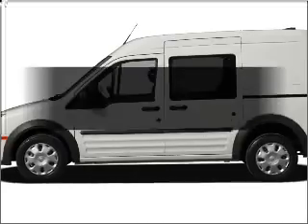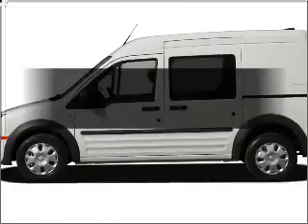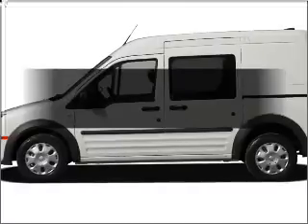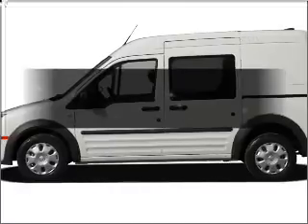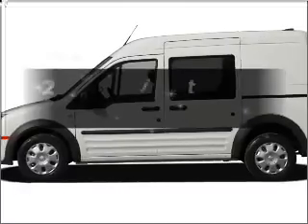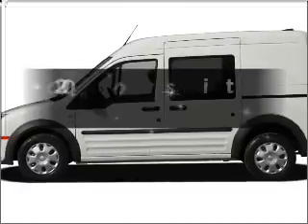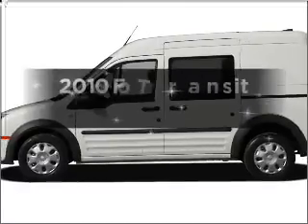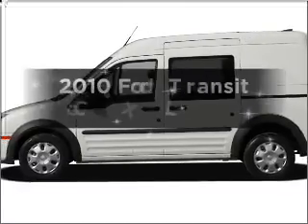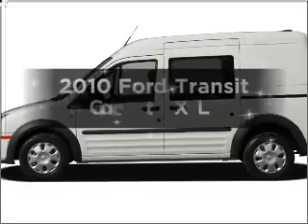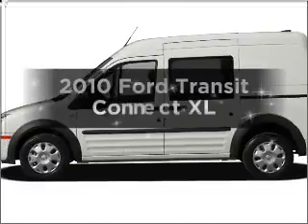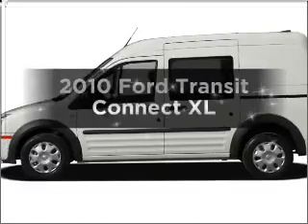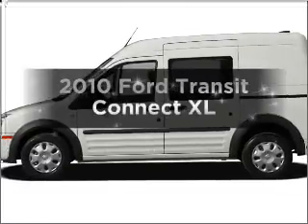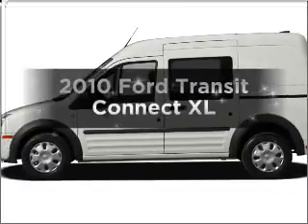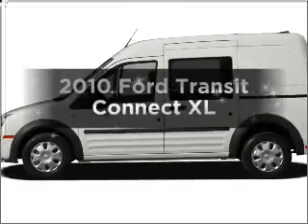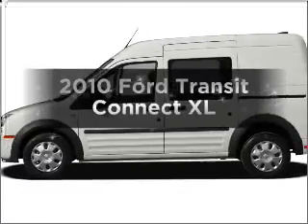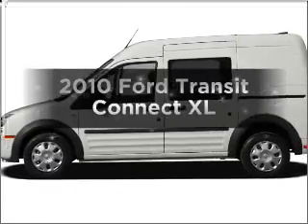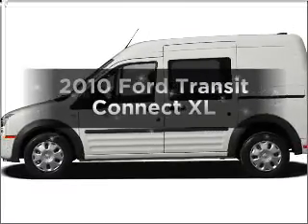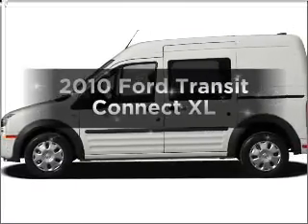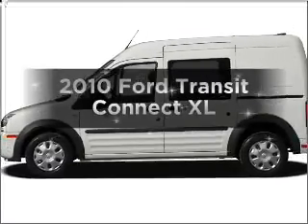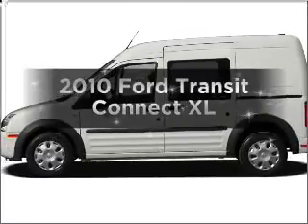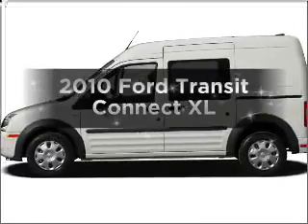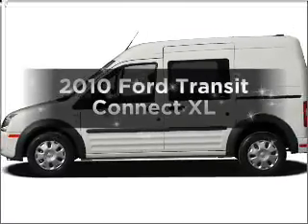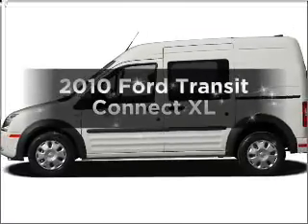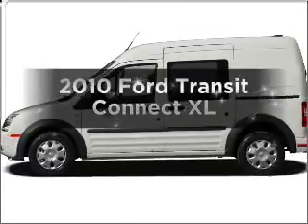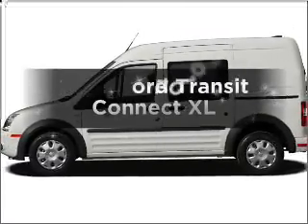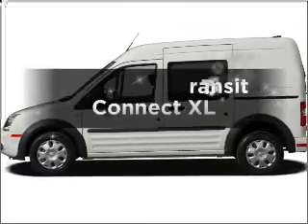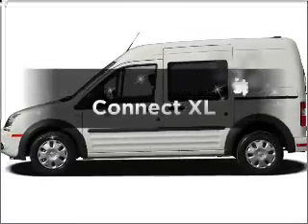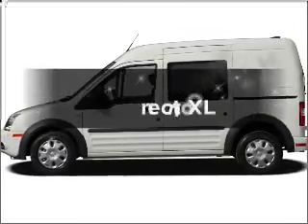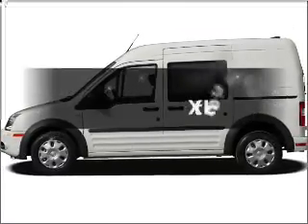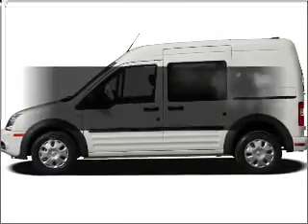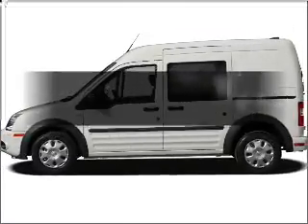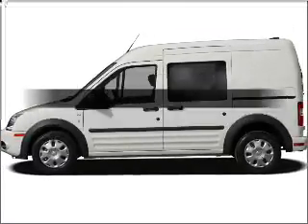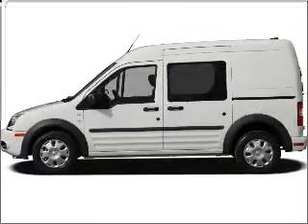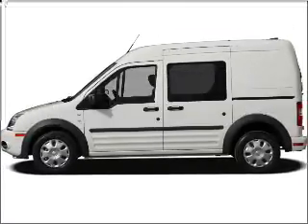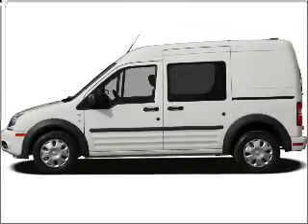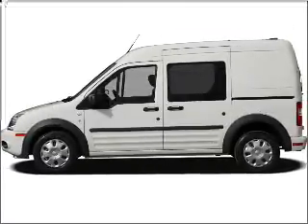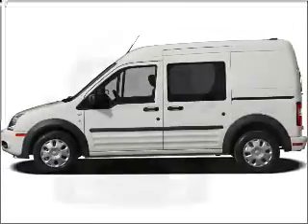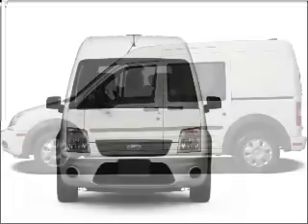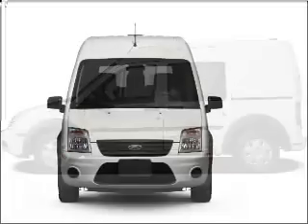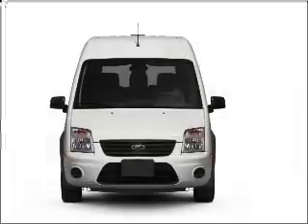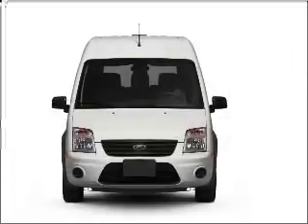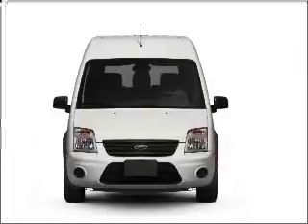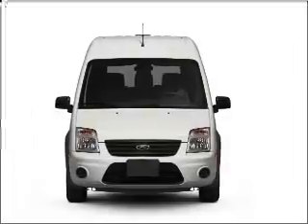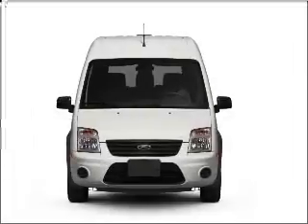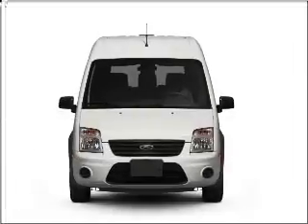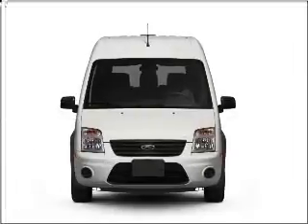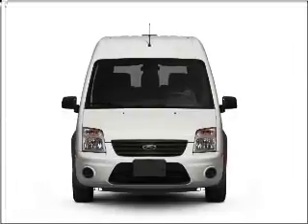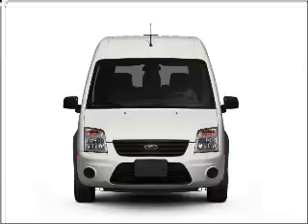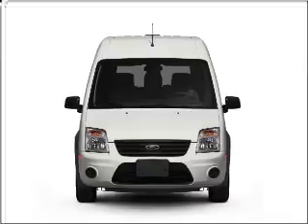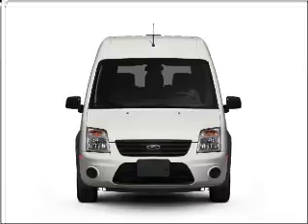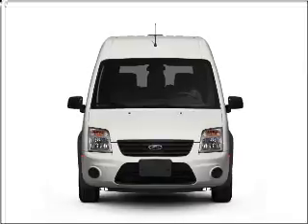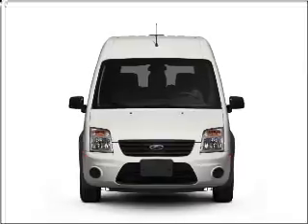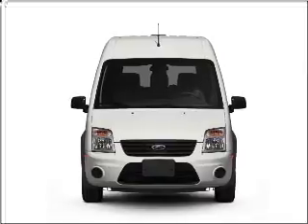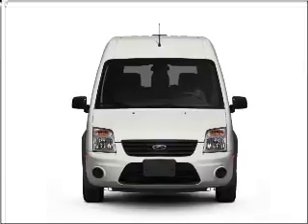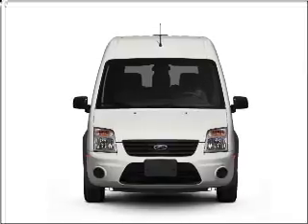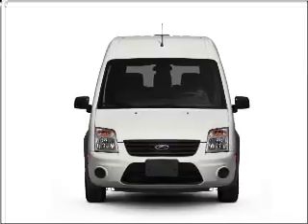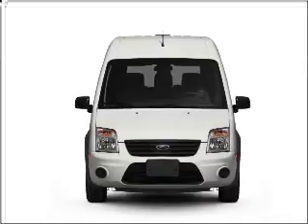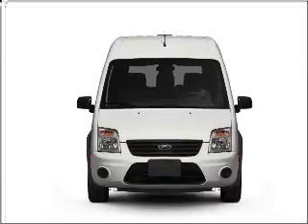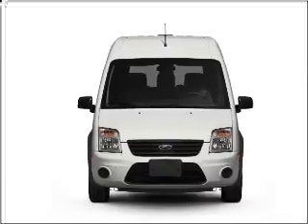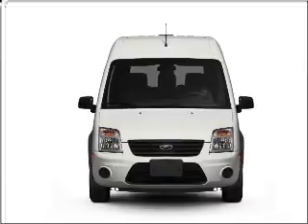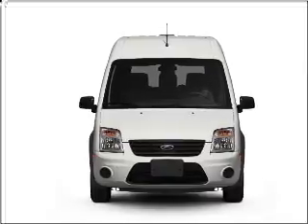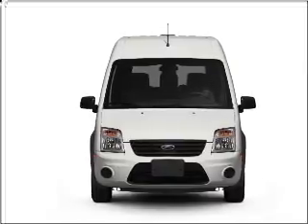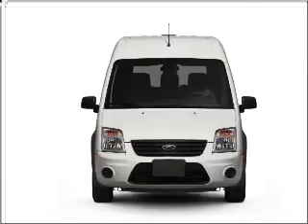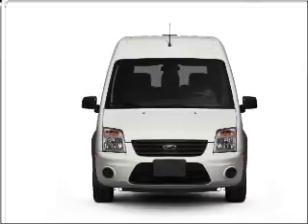Imagine yourself in this 2010 Ford Transit Connect. If you're looking for a first-rate auto, this one could be yours today.